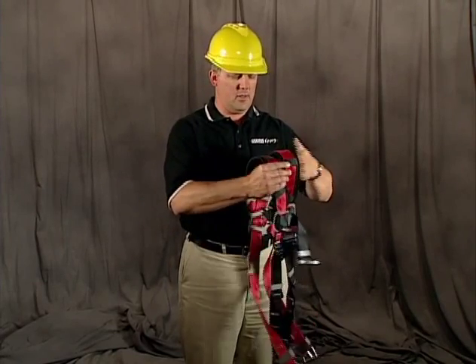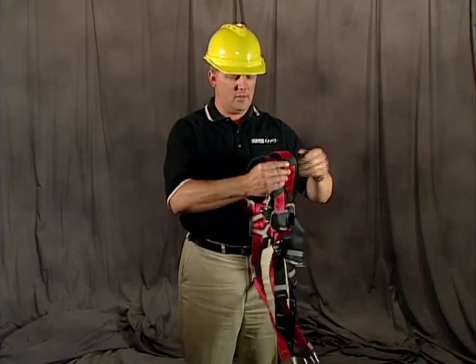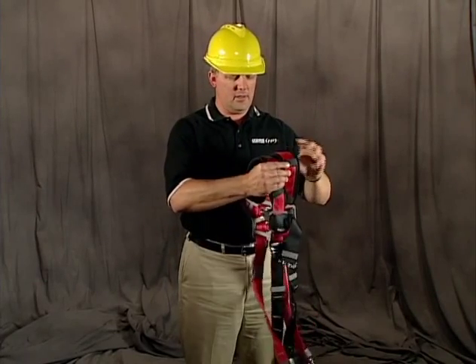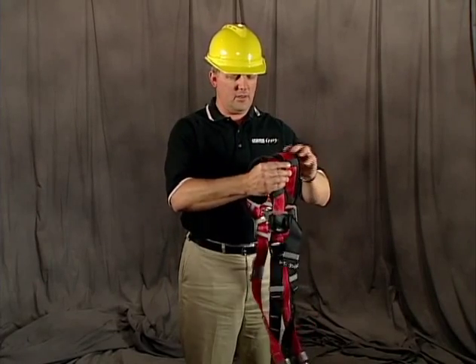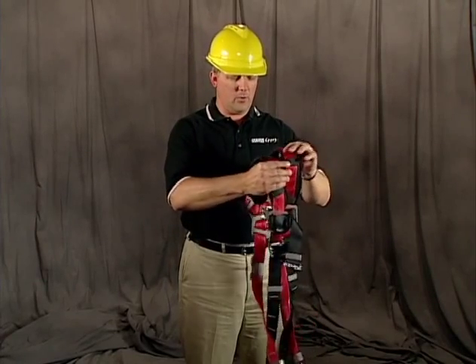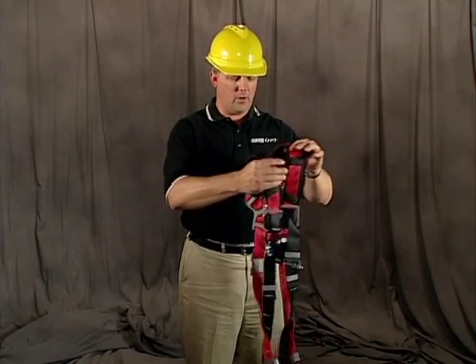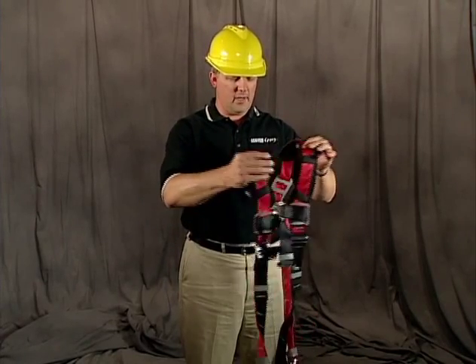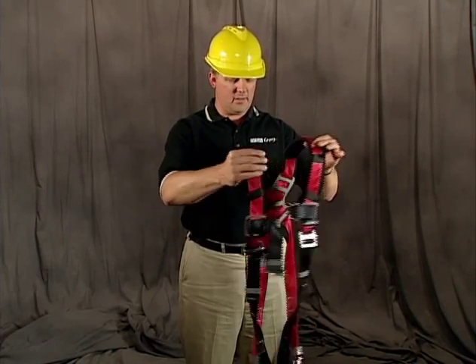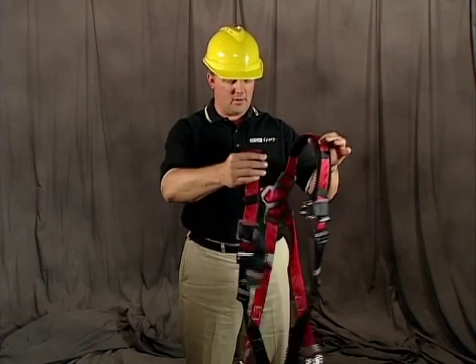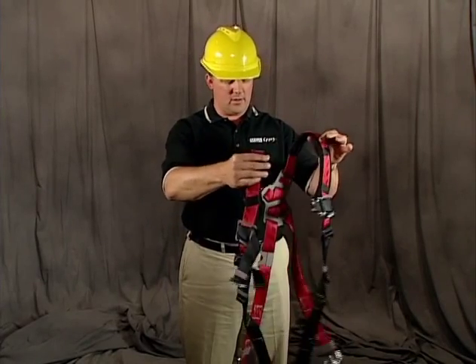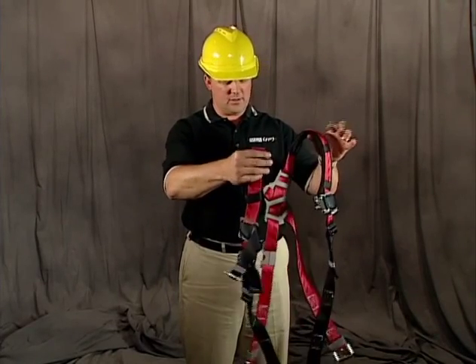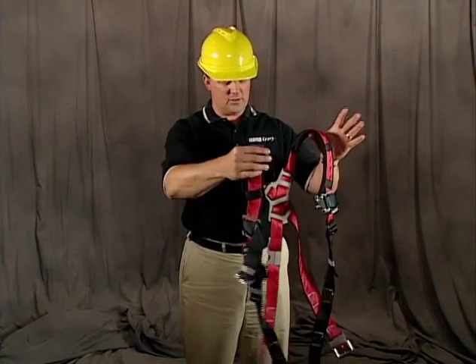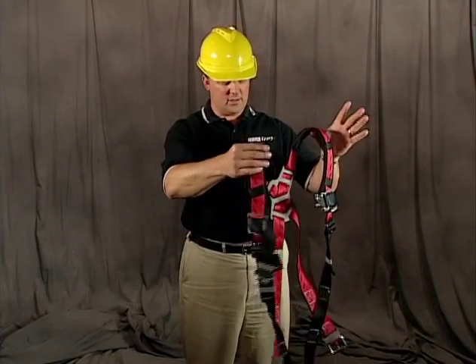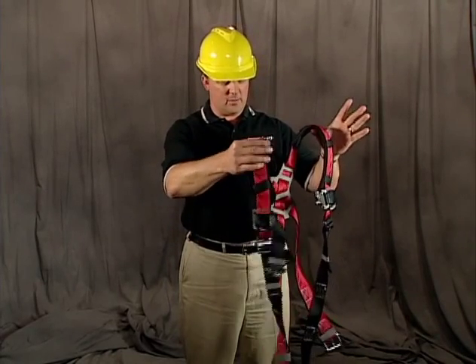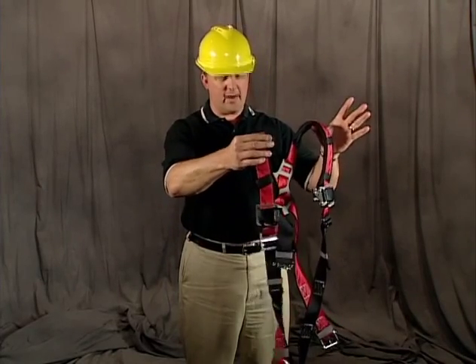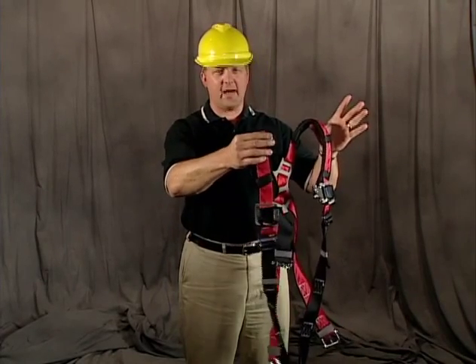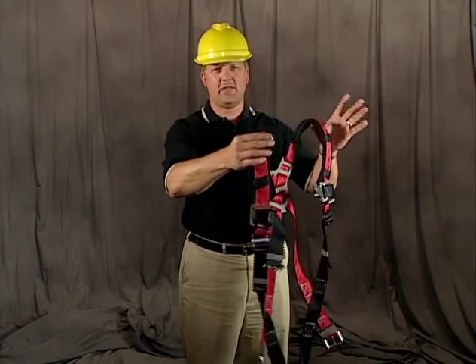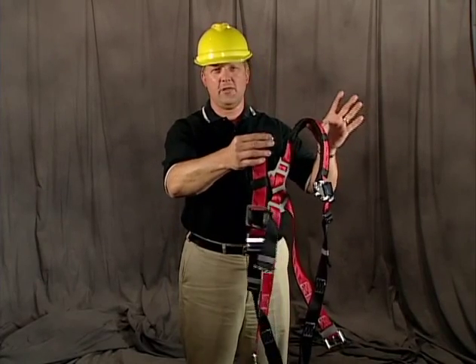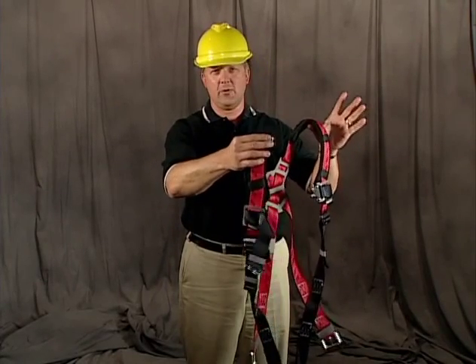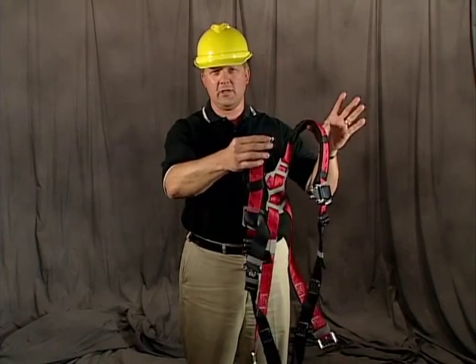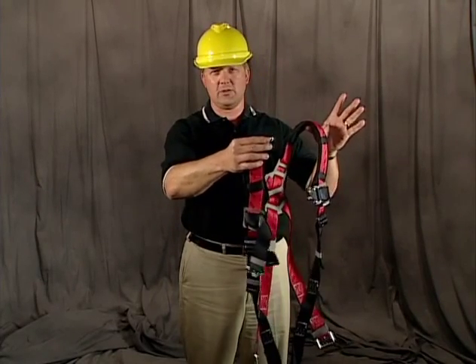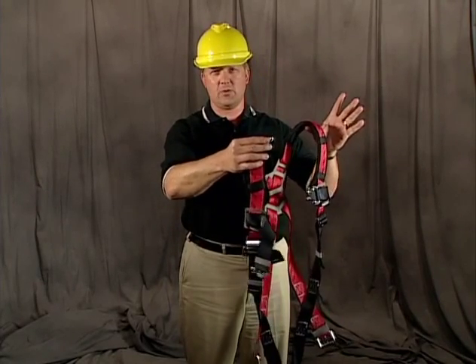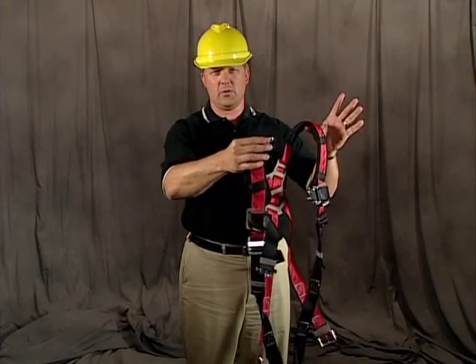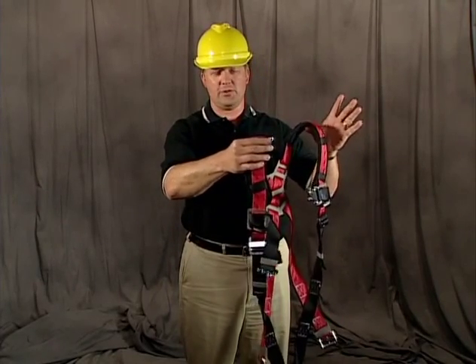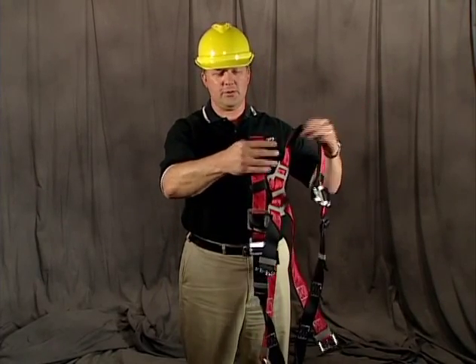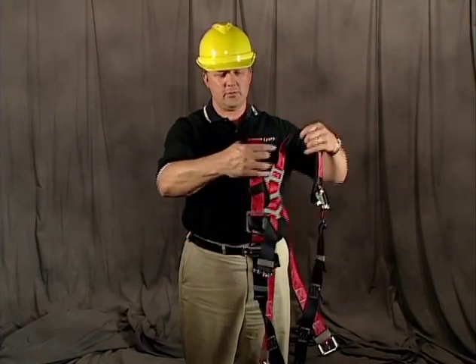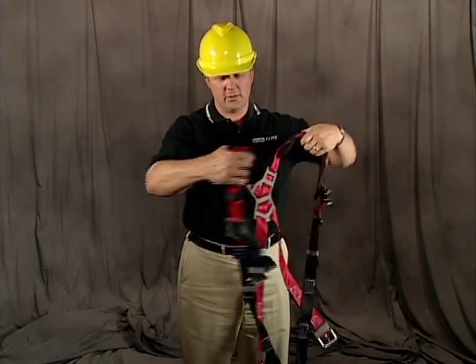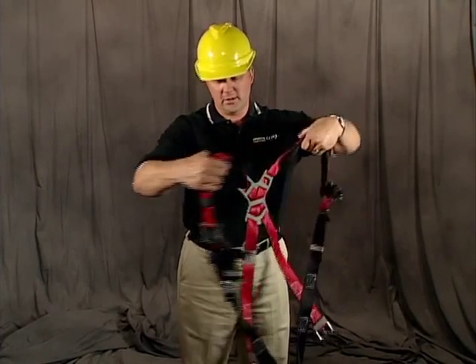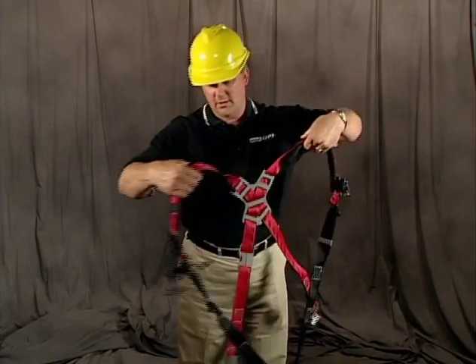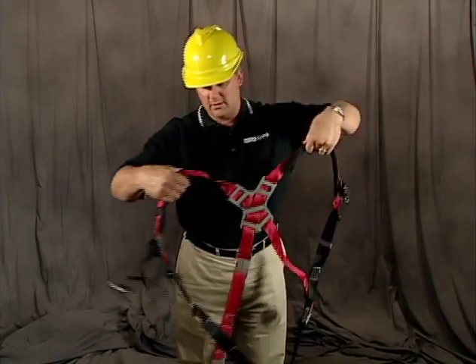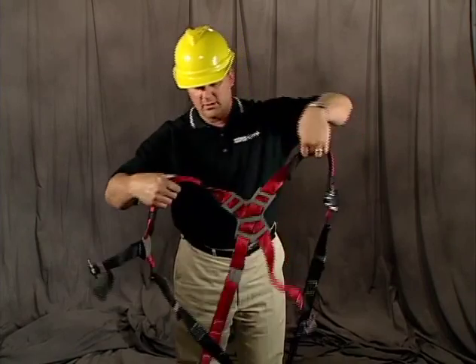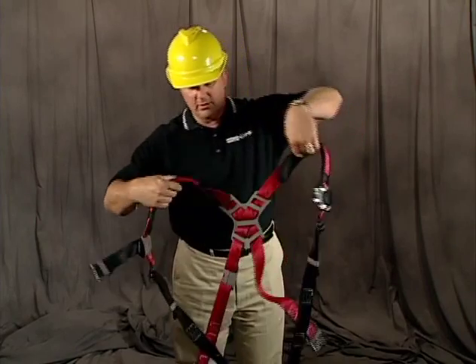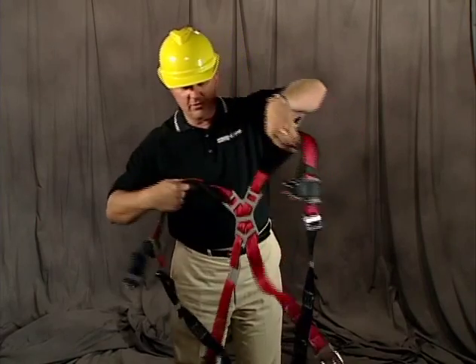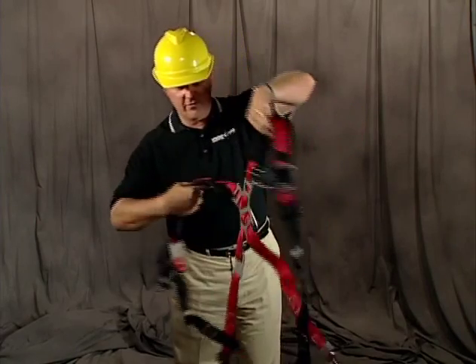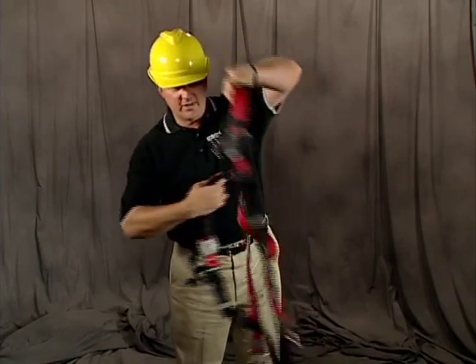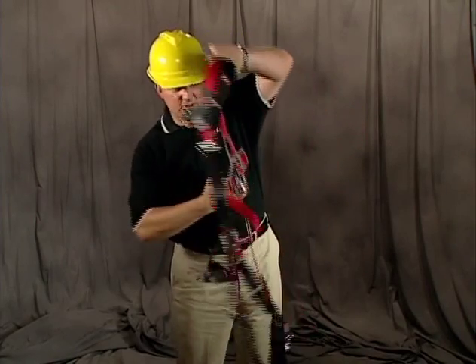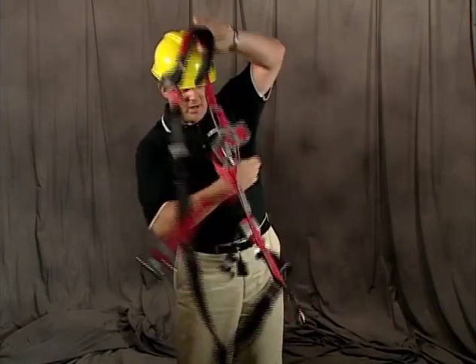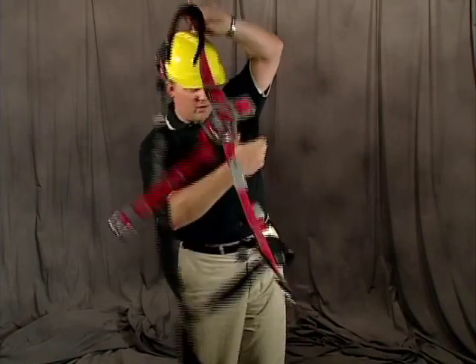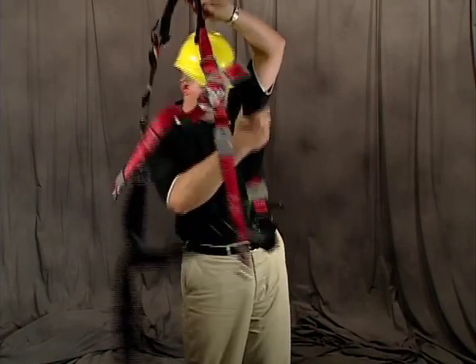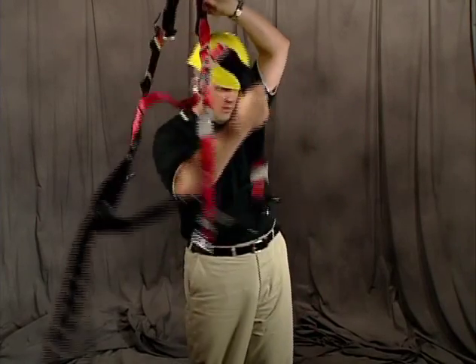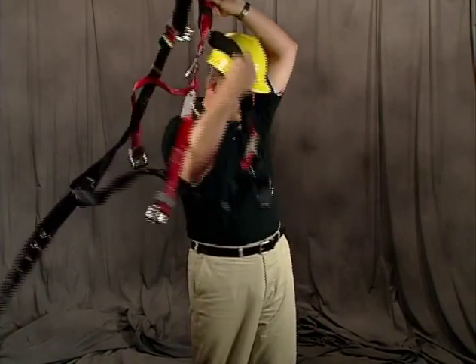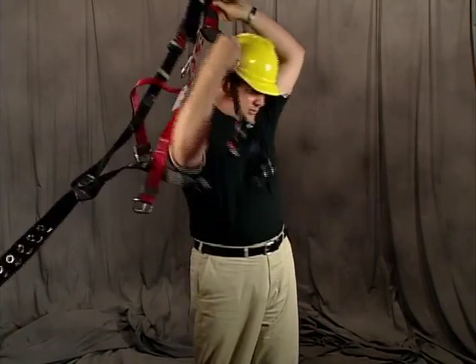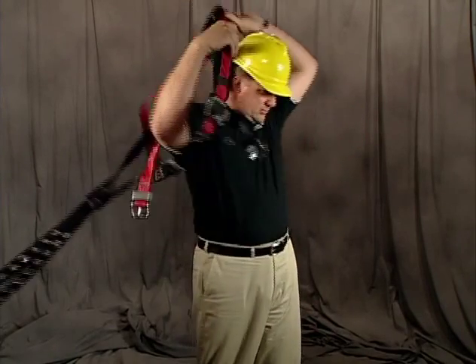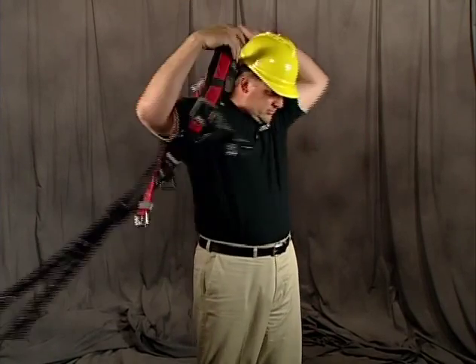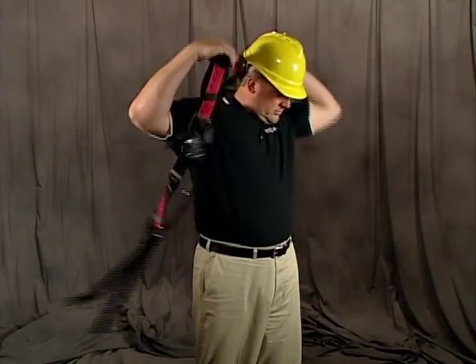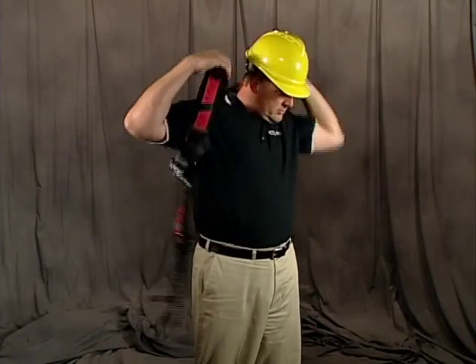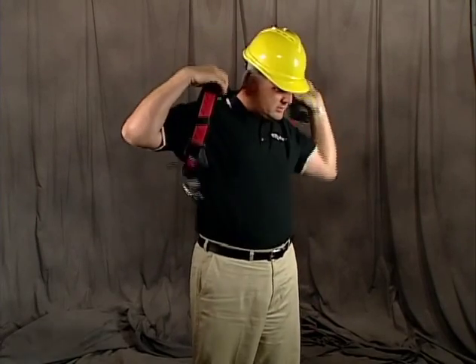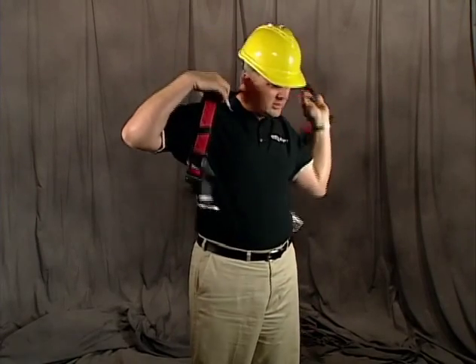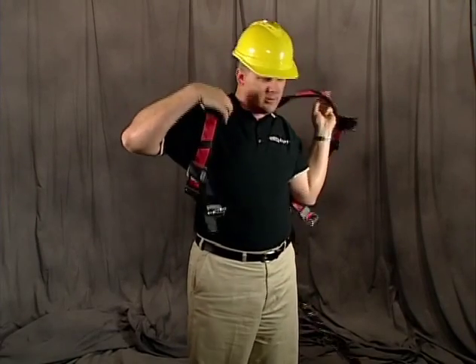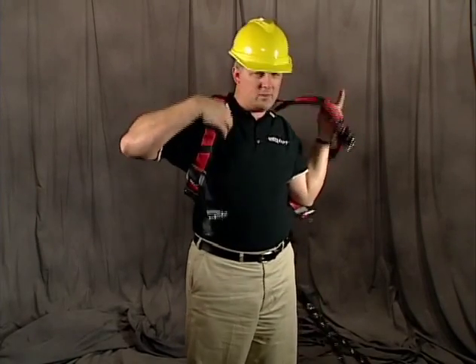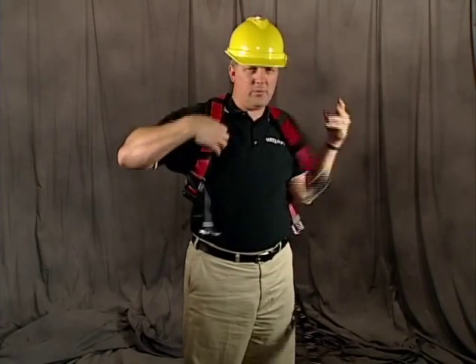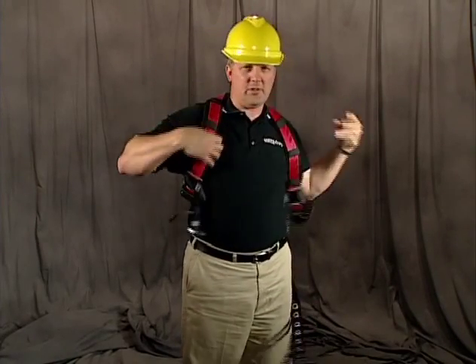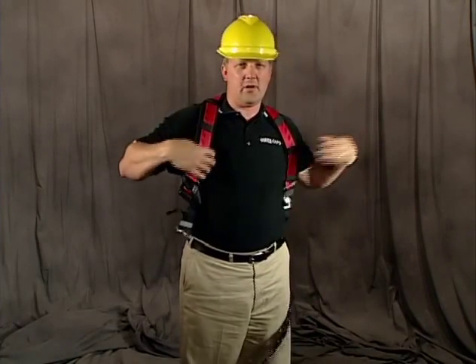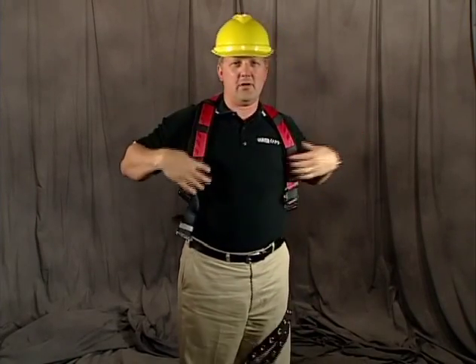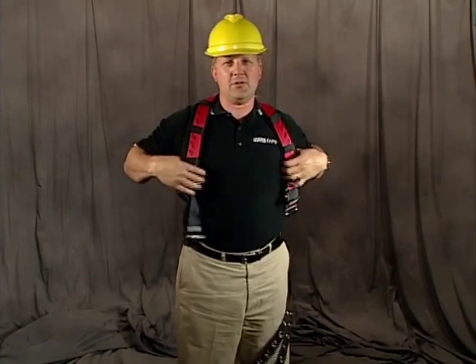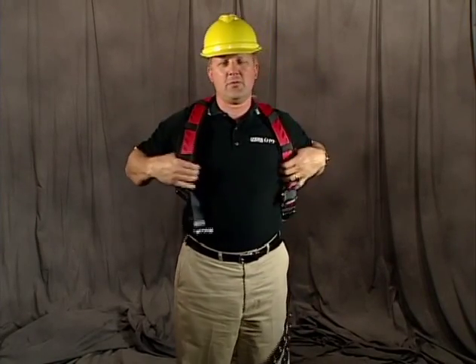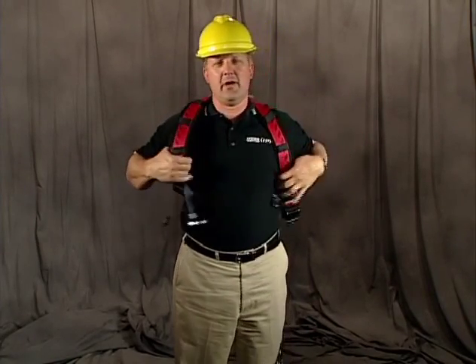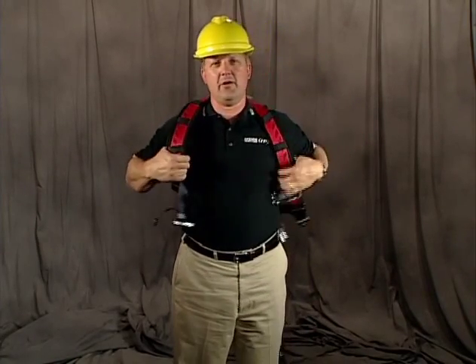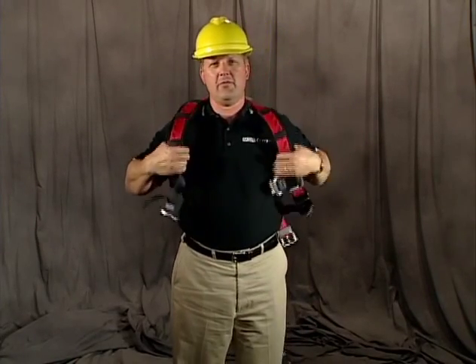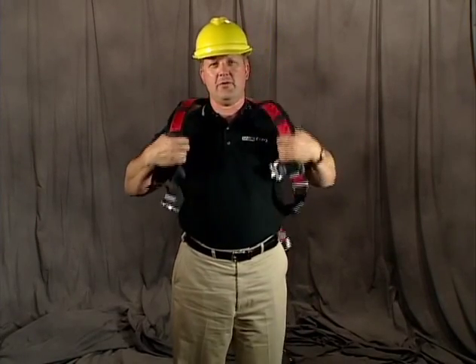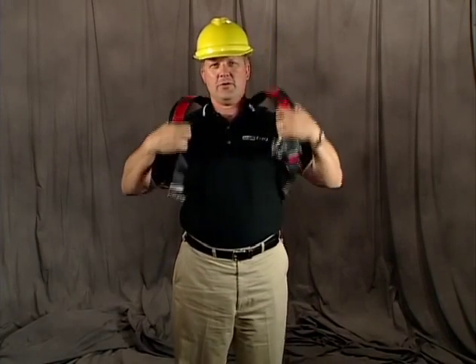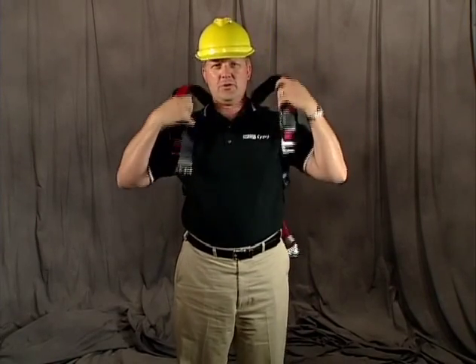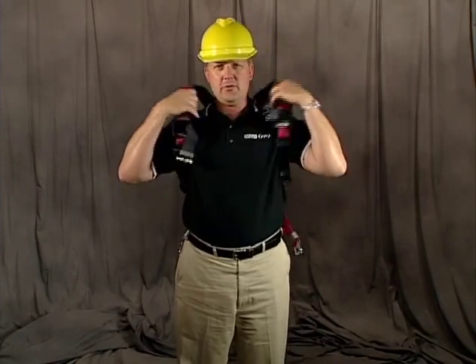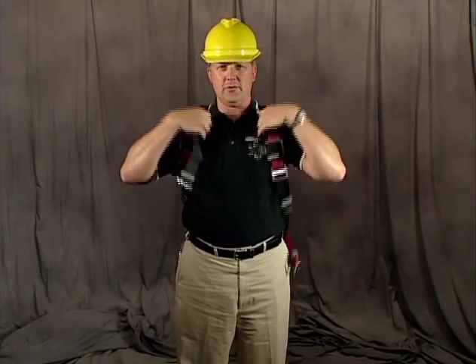You need to orient the harness so that the back D-ring is toward you, and with the vest-style harness, you can put the harness right over your shoulders.